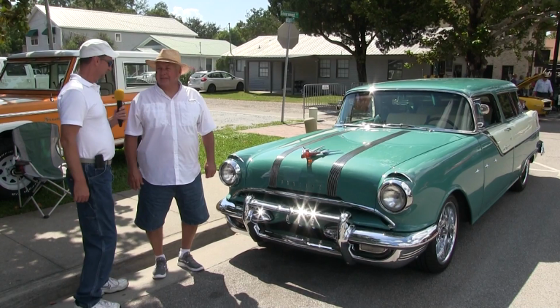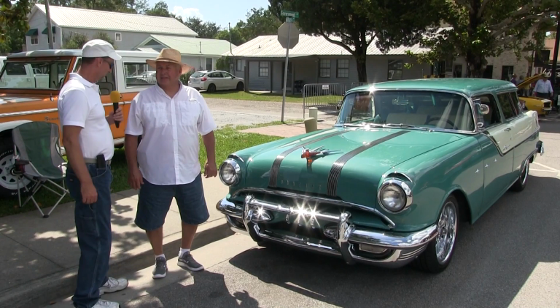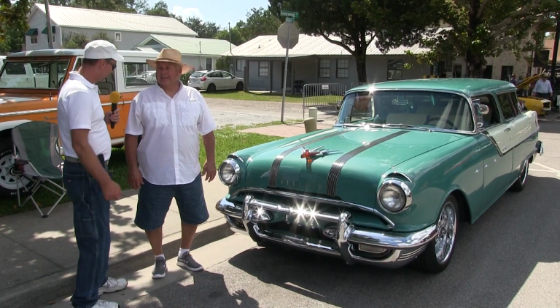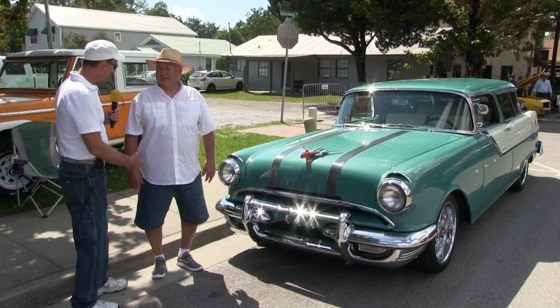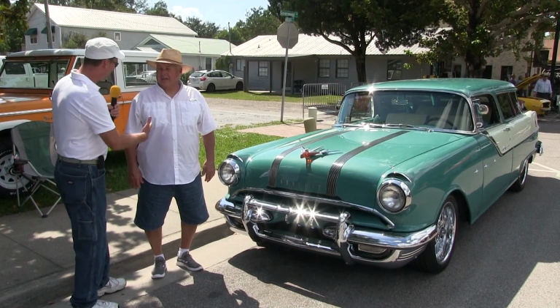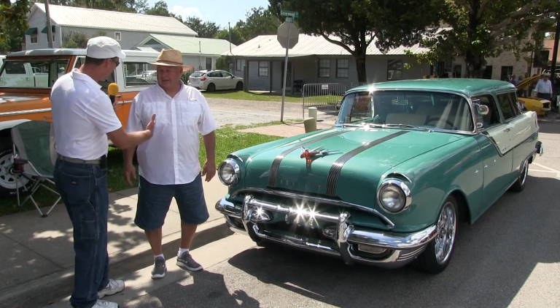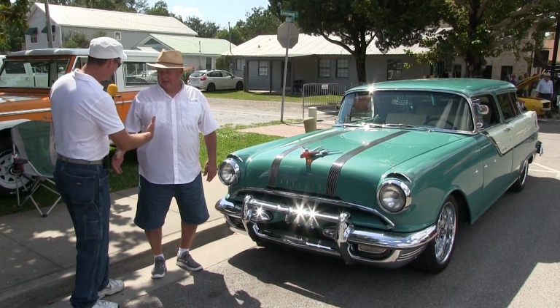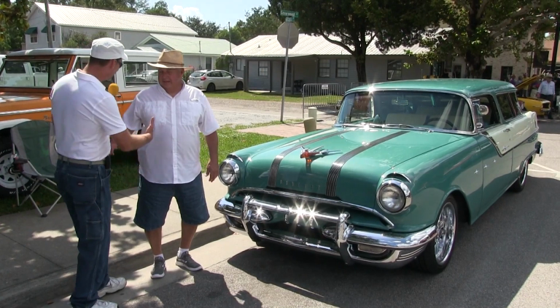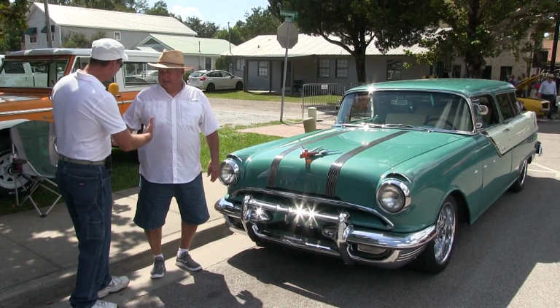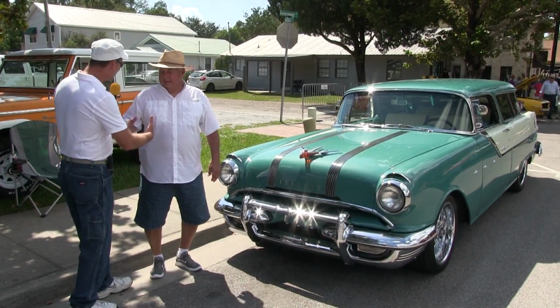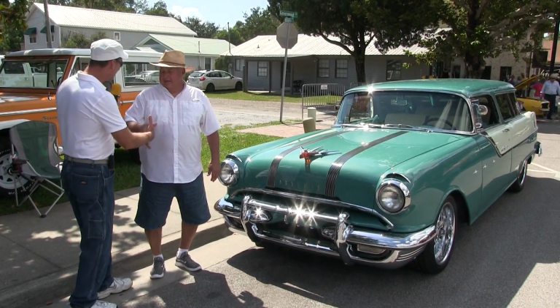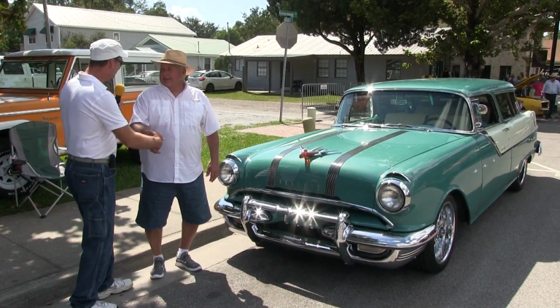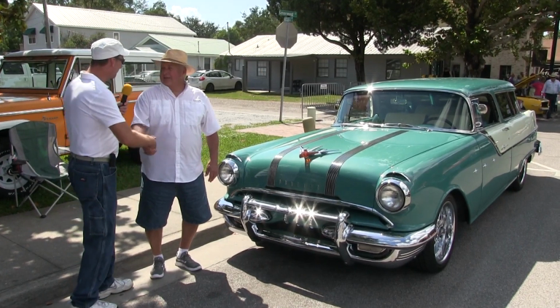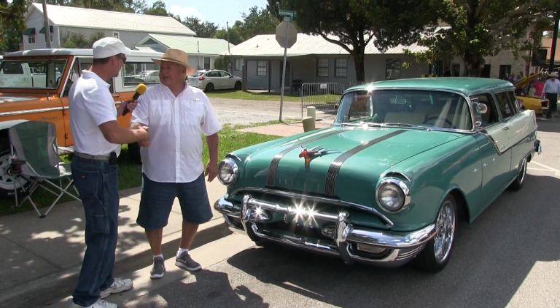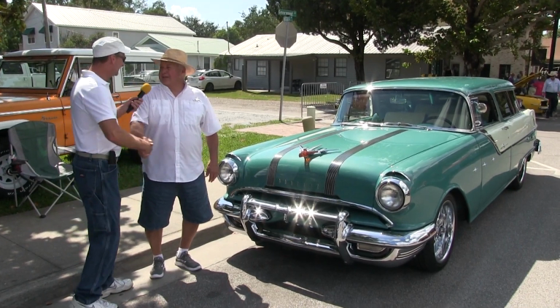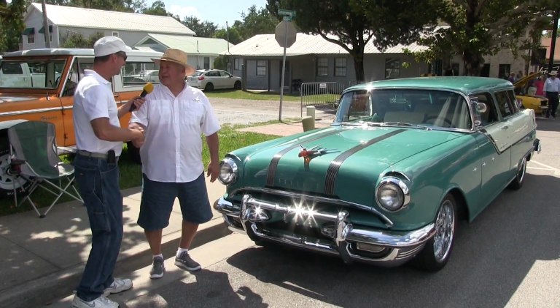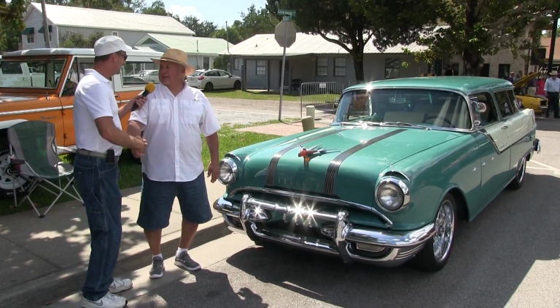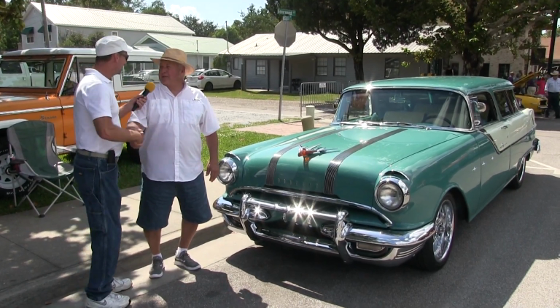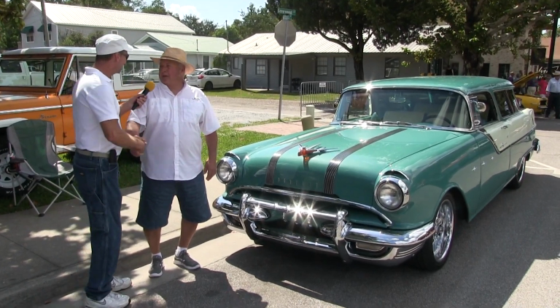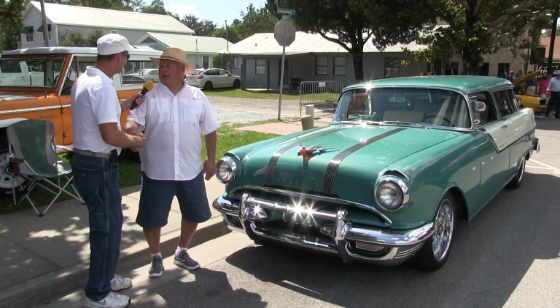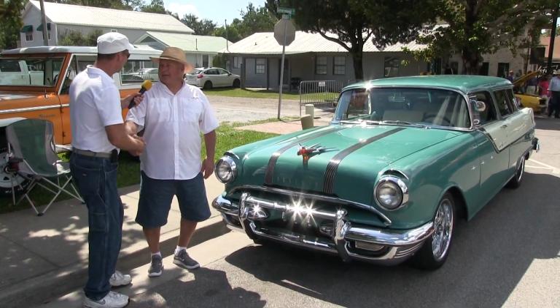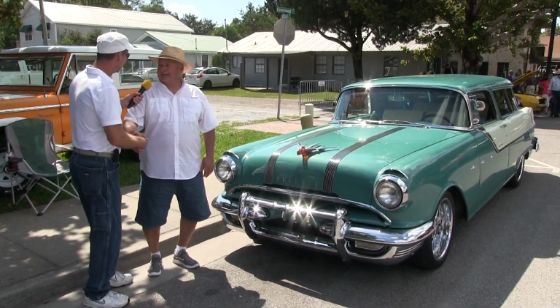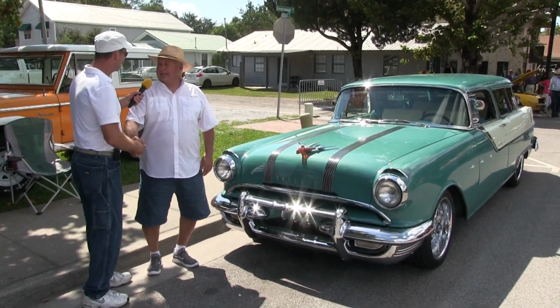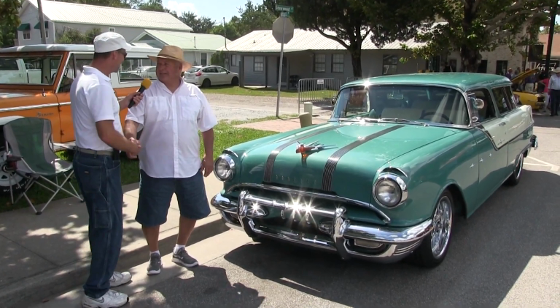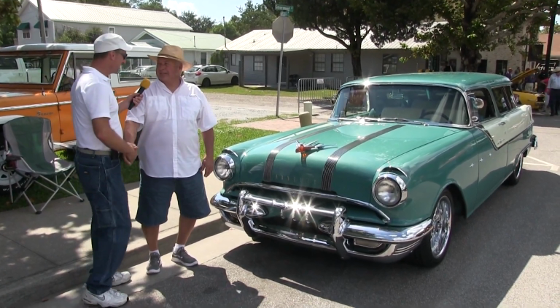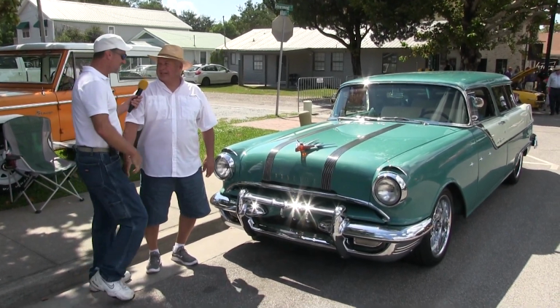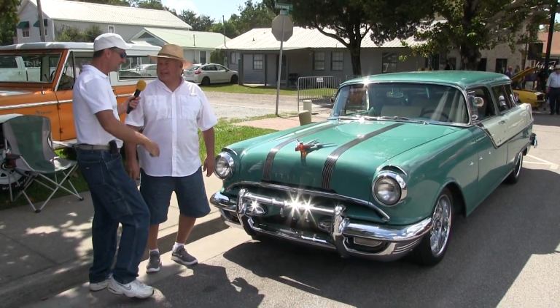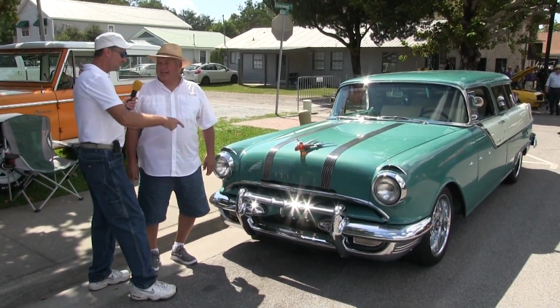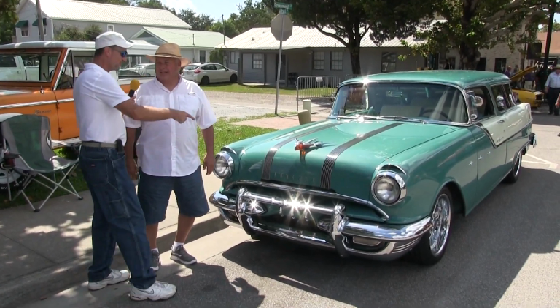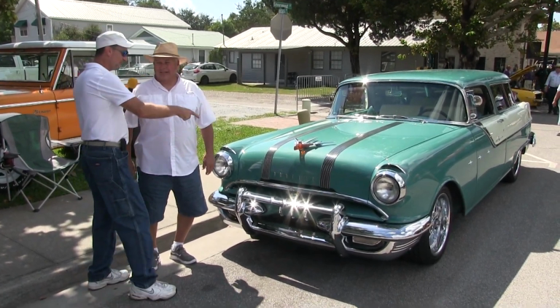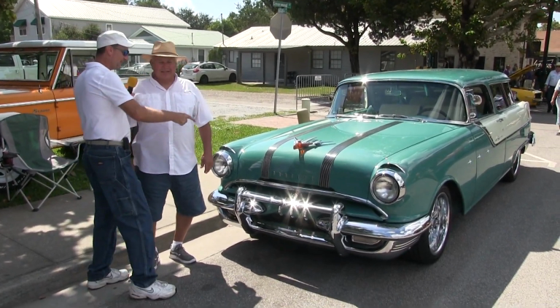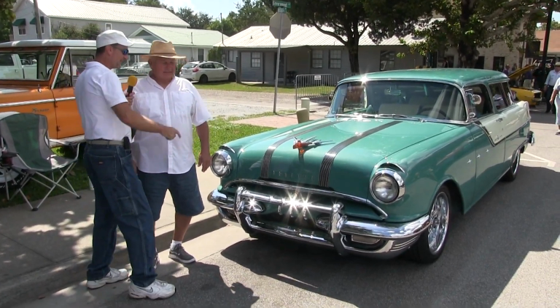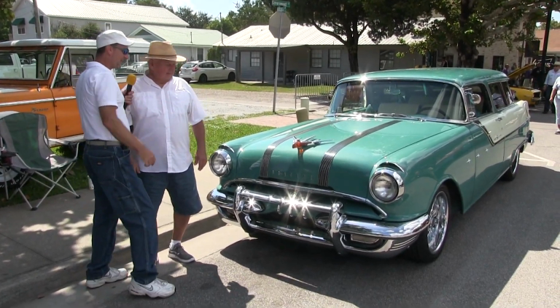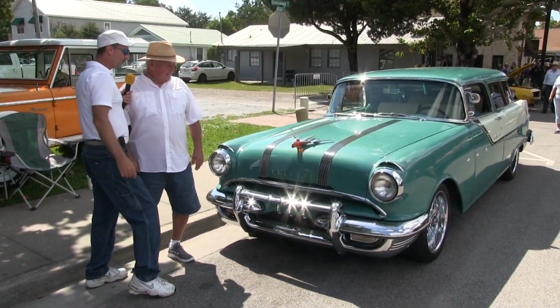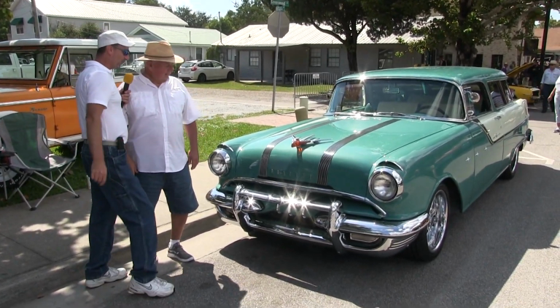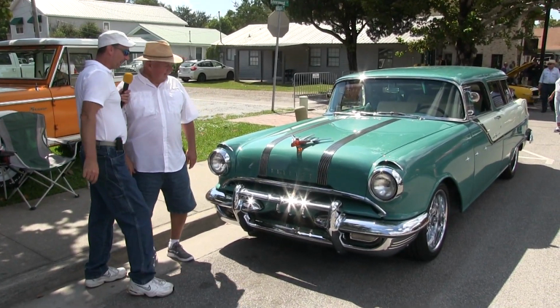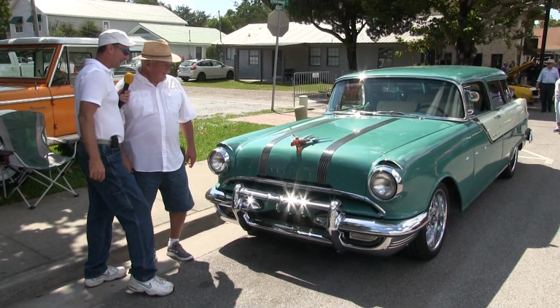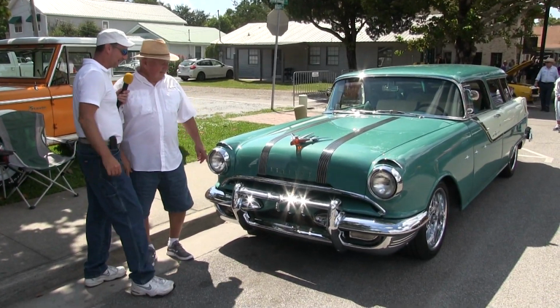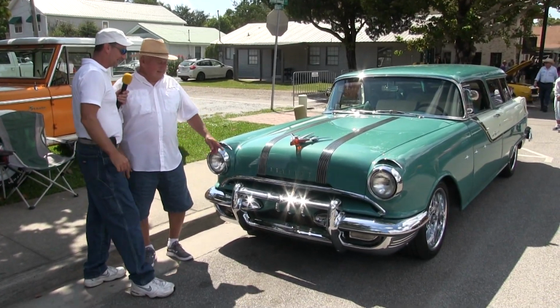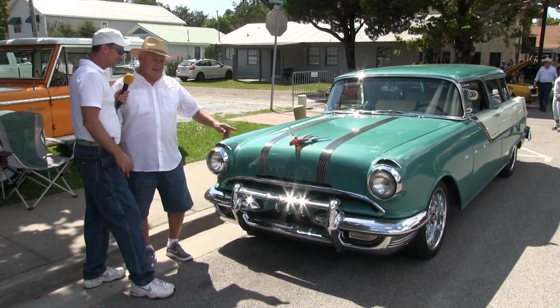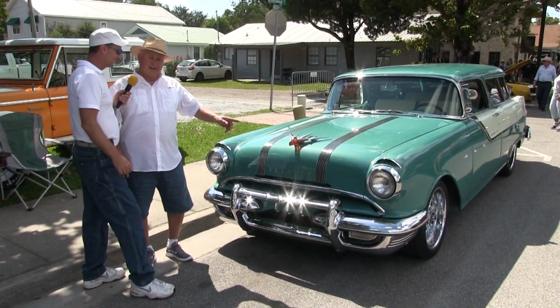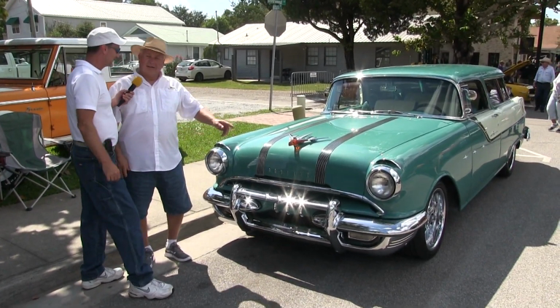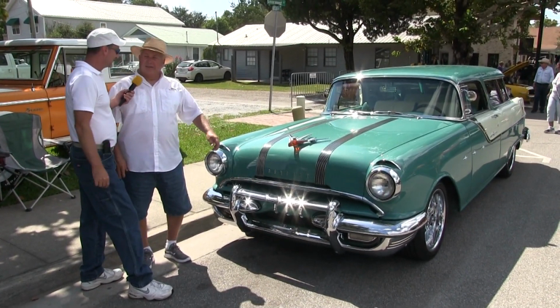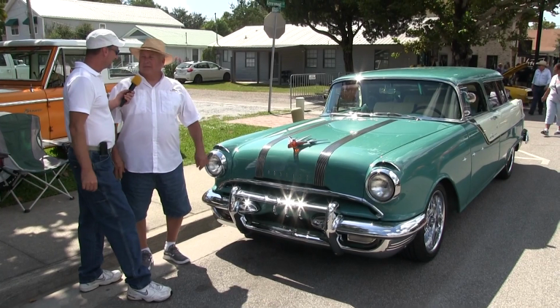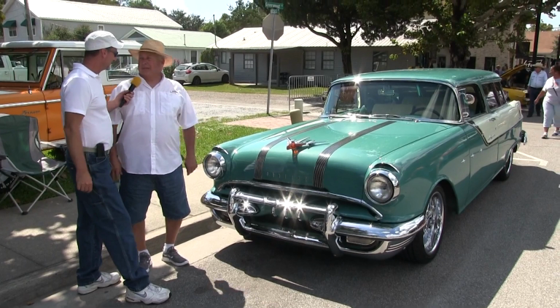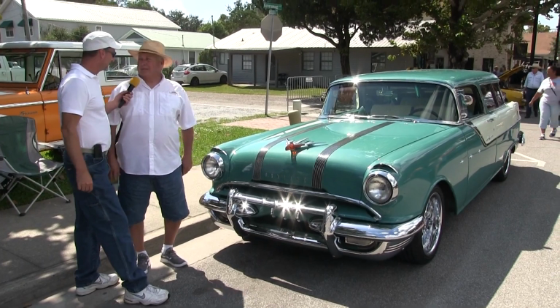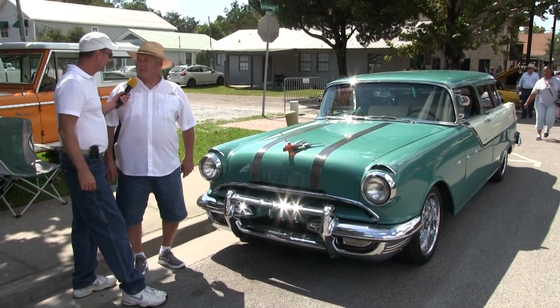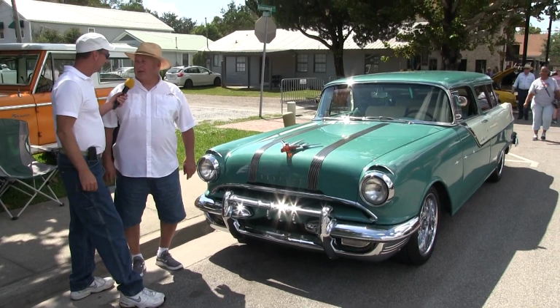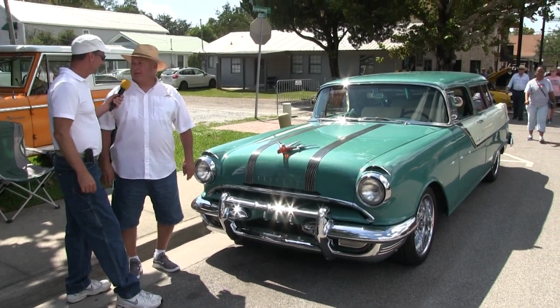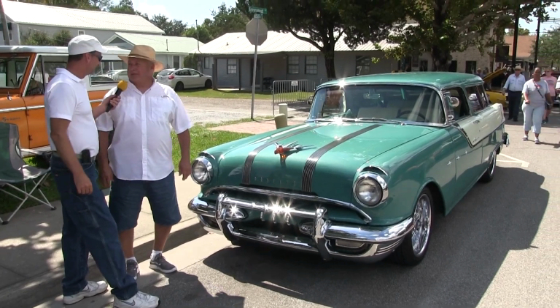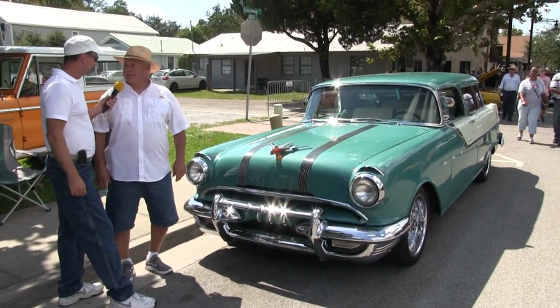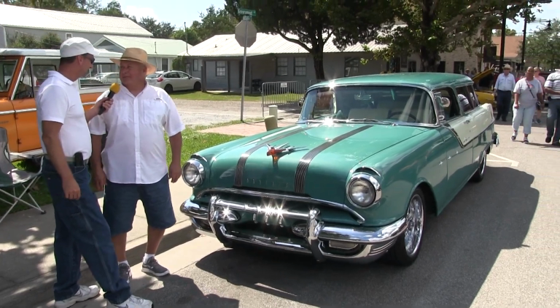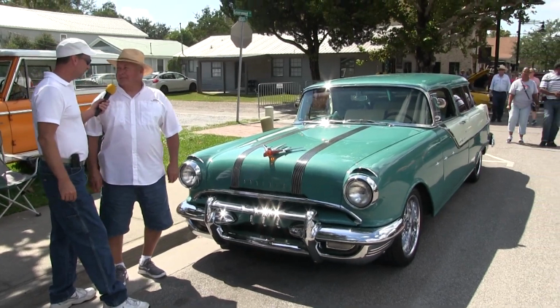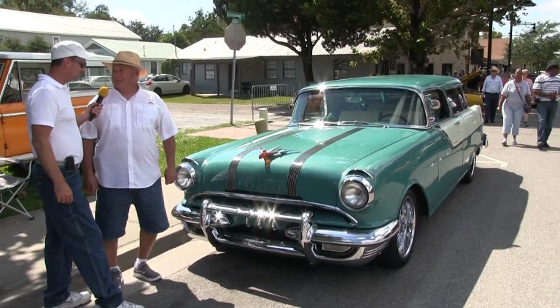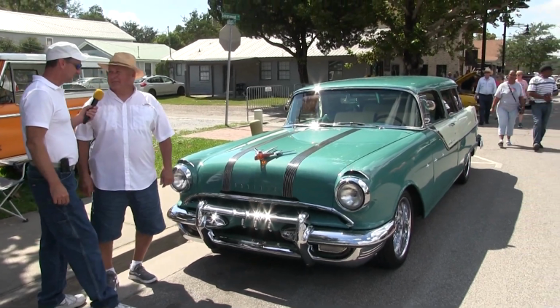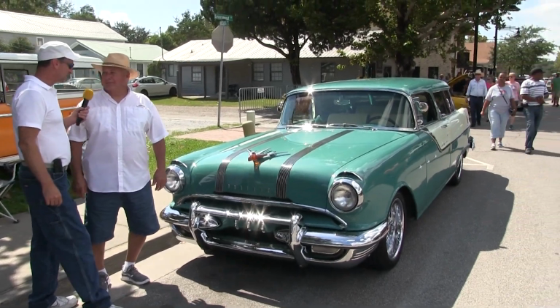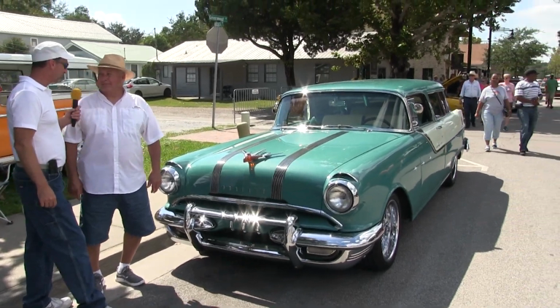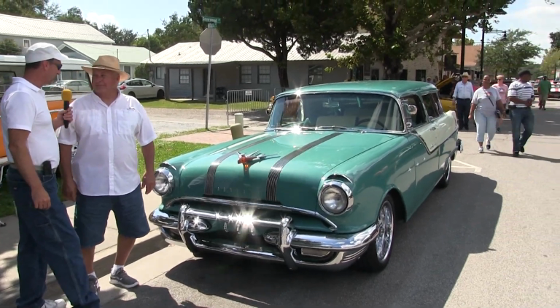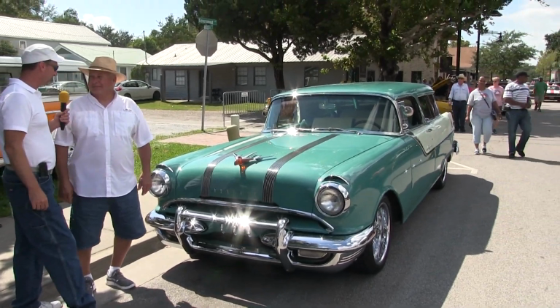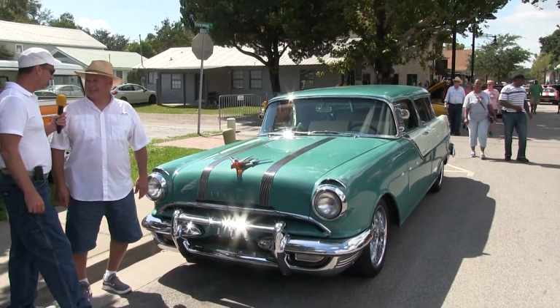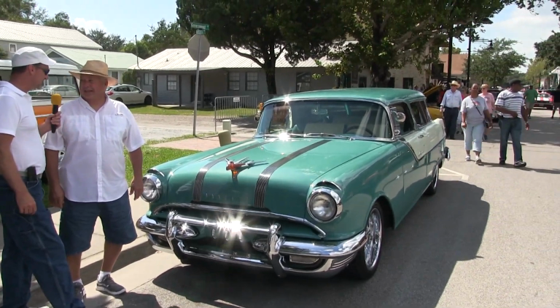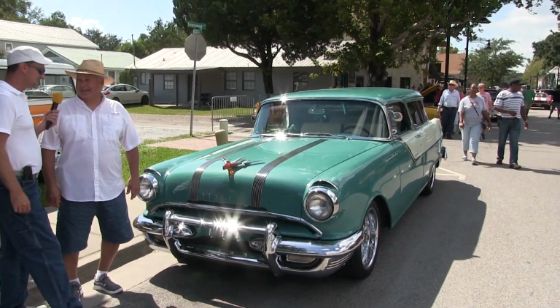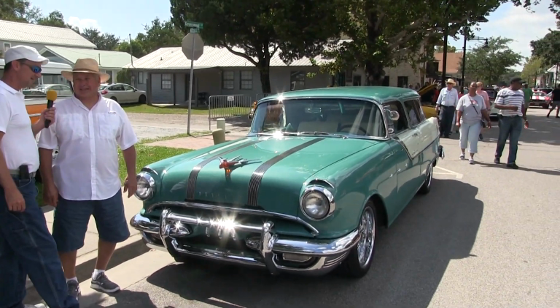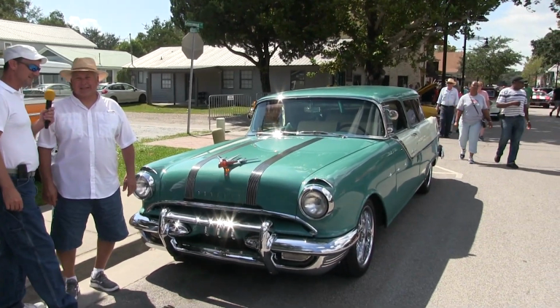Bobby, good to see you again, man. Good to see you, man. Oh yeah, that old Pontiac wagon. It's a rounder. Yep, it's a rounder, he says.